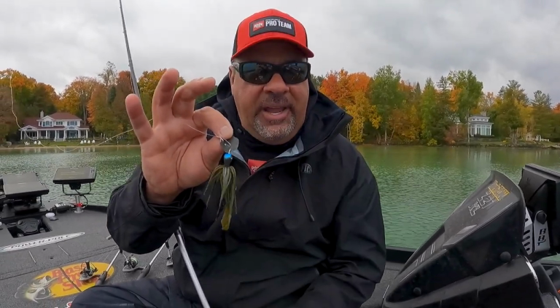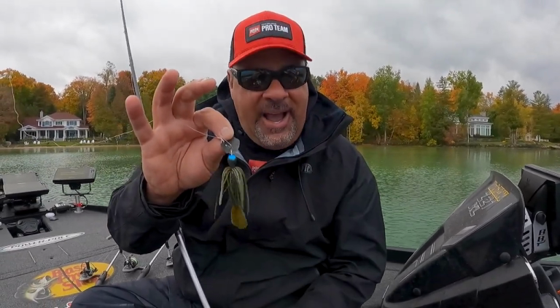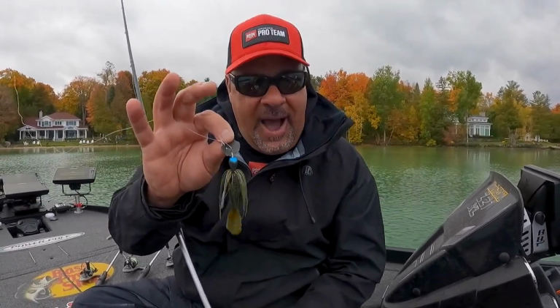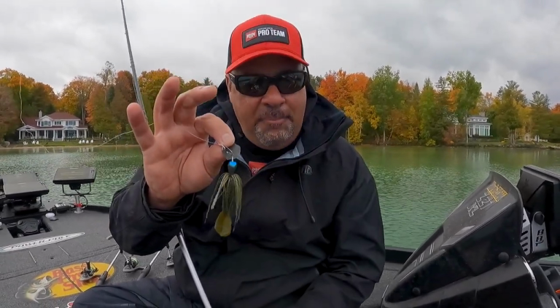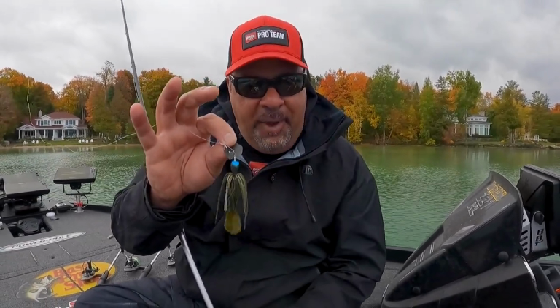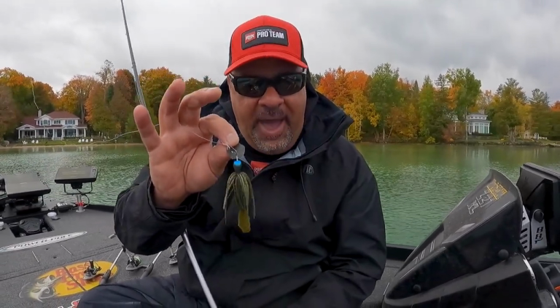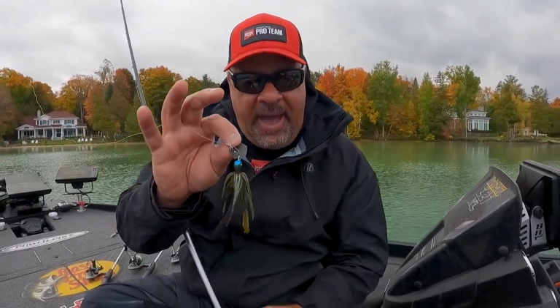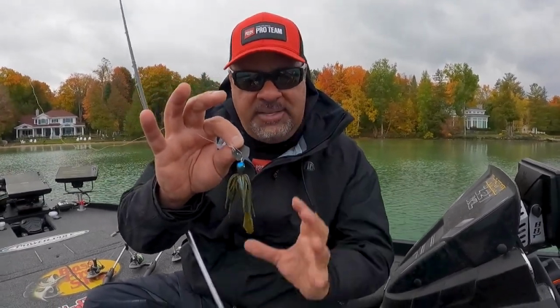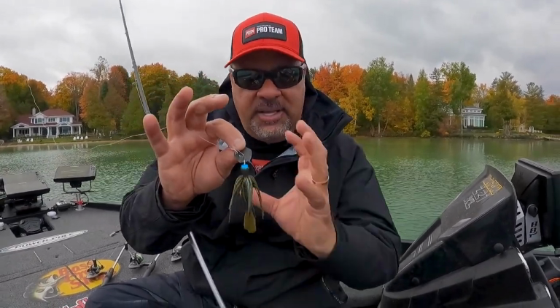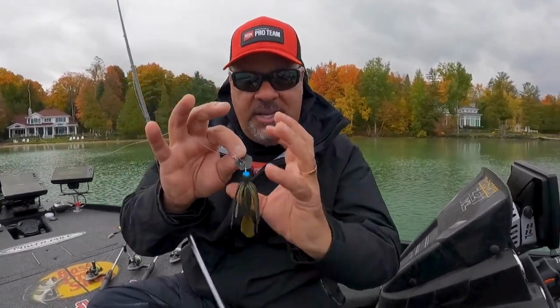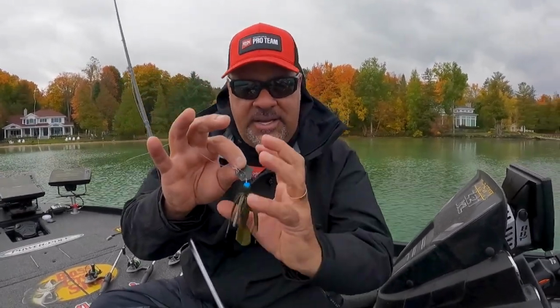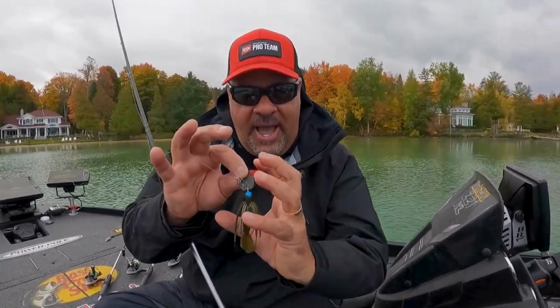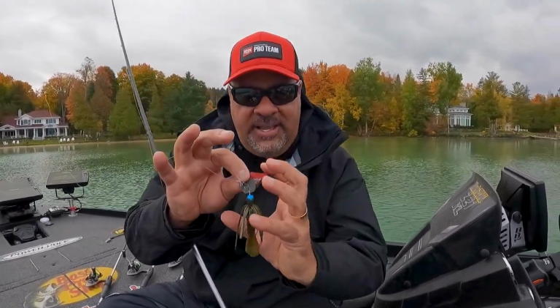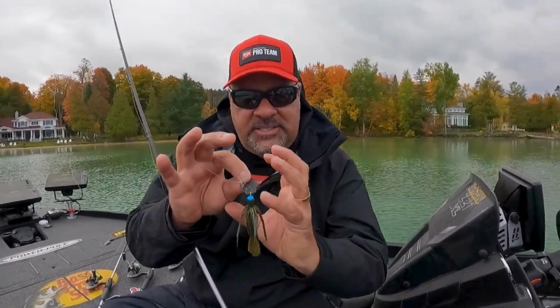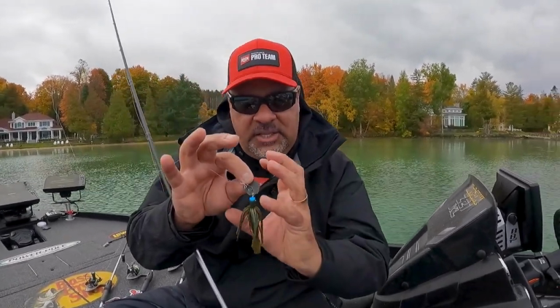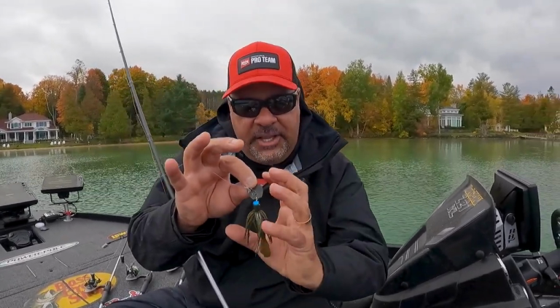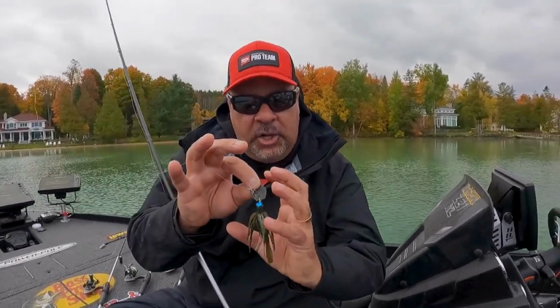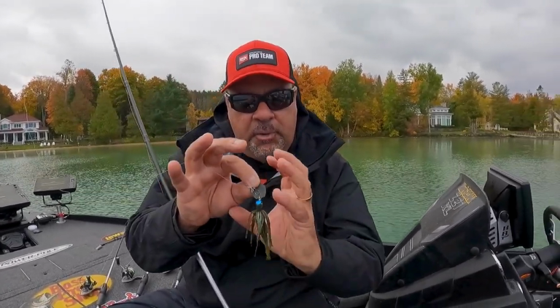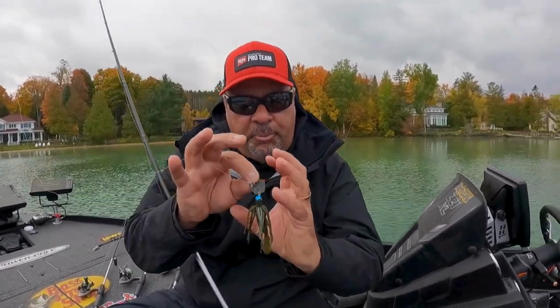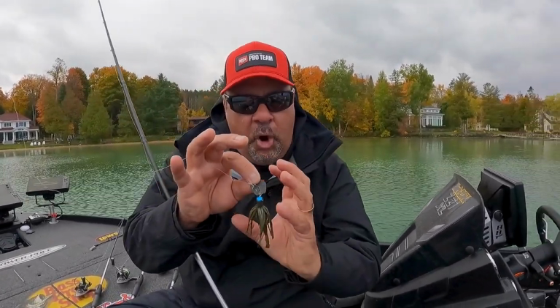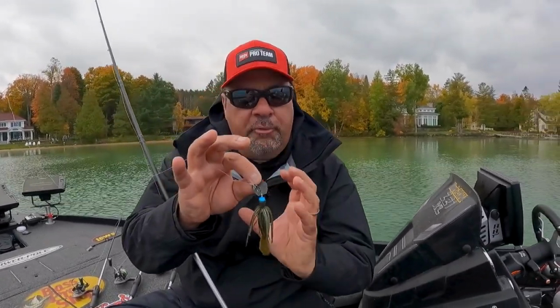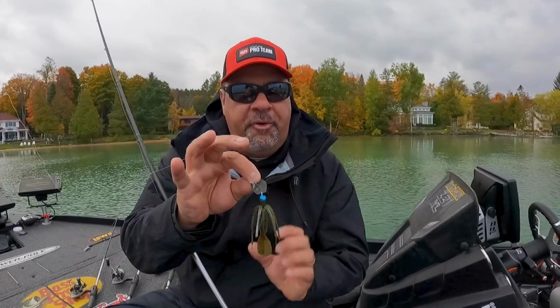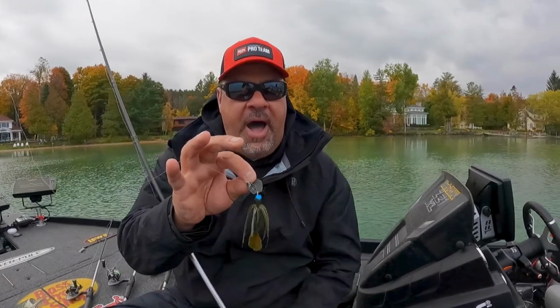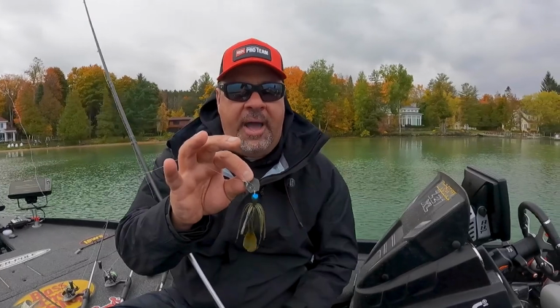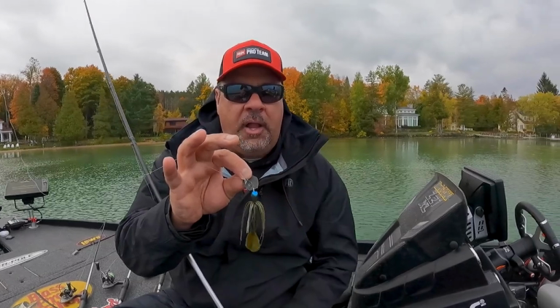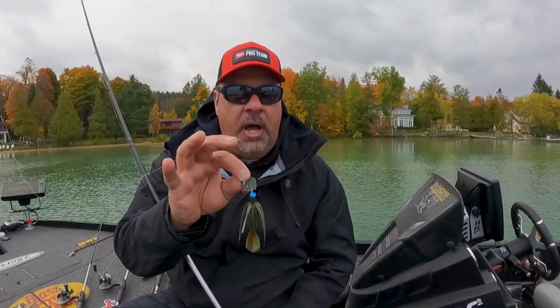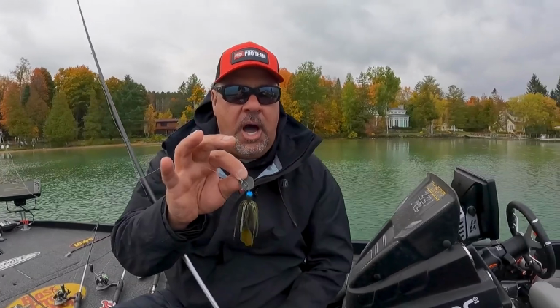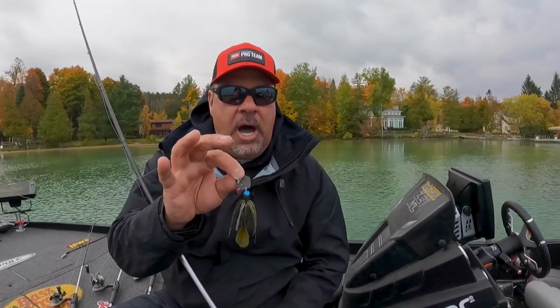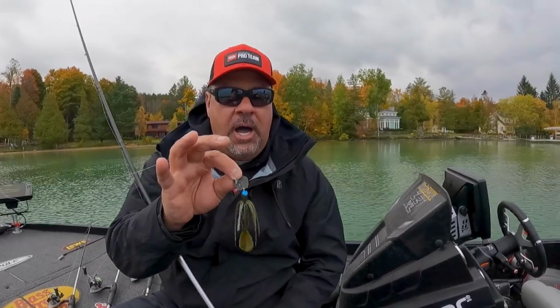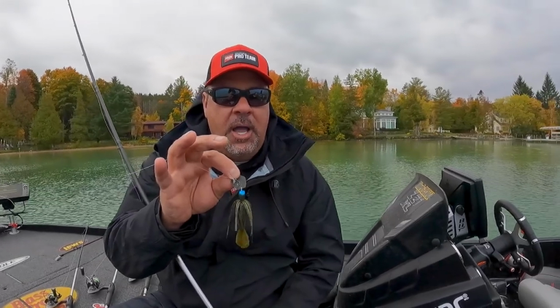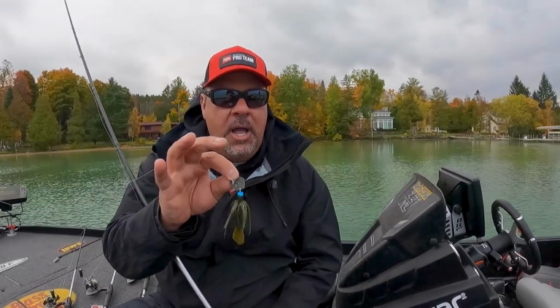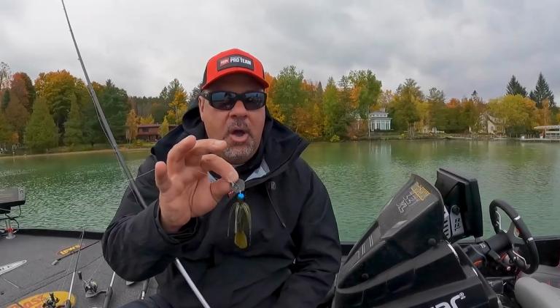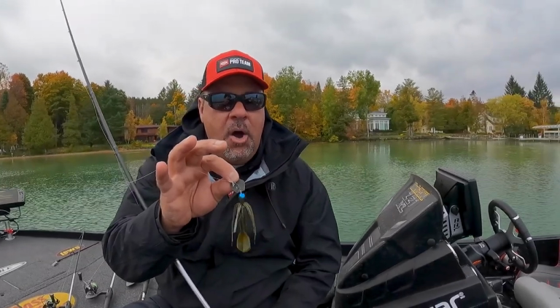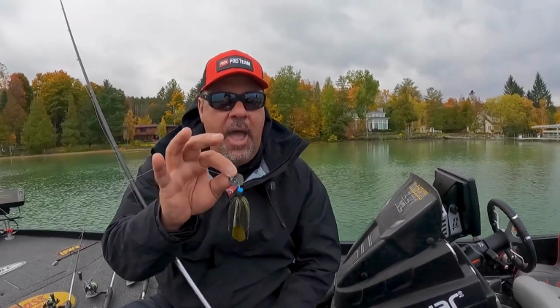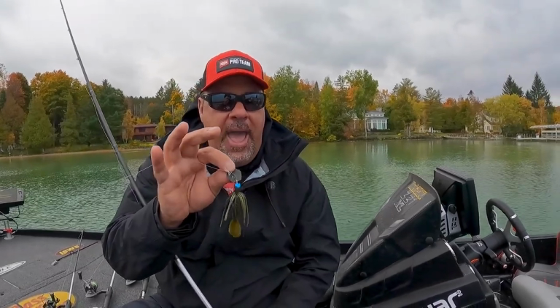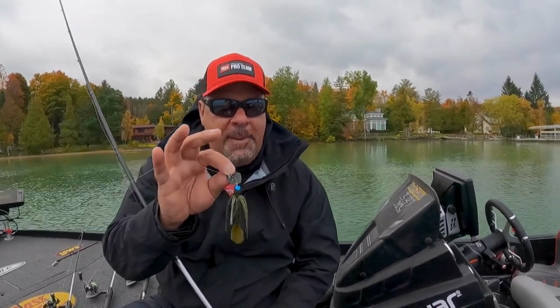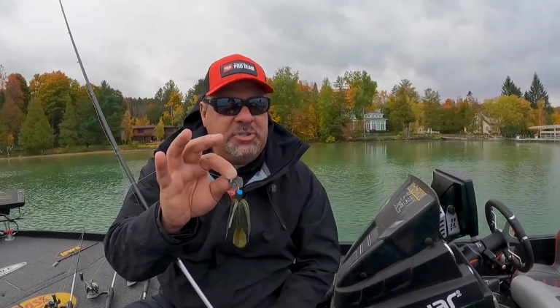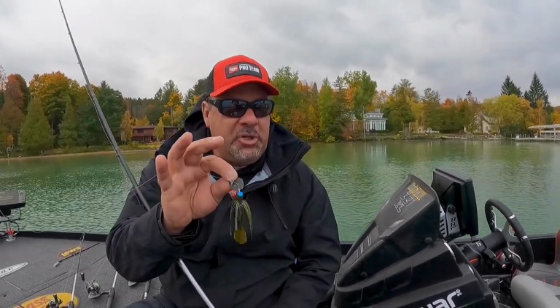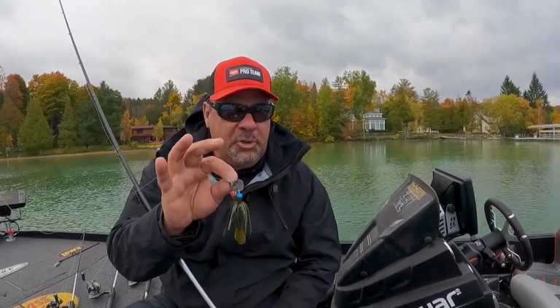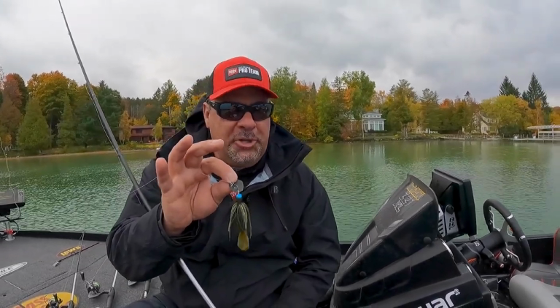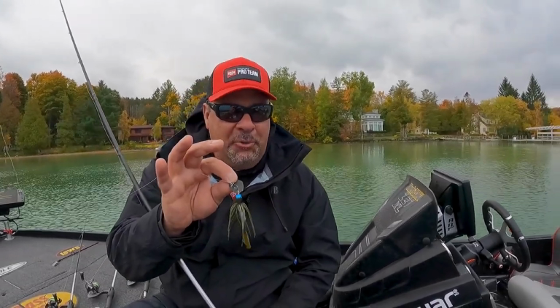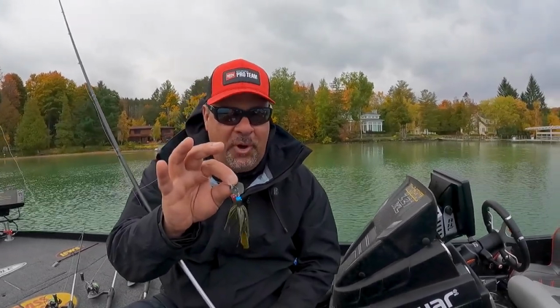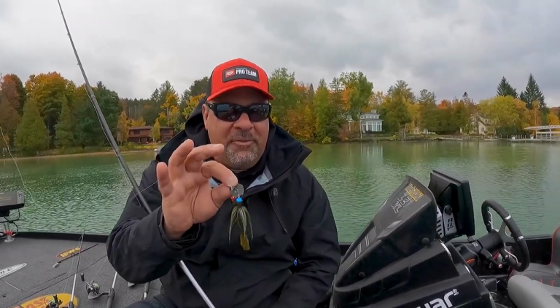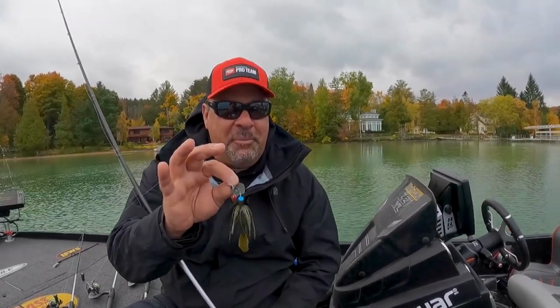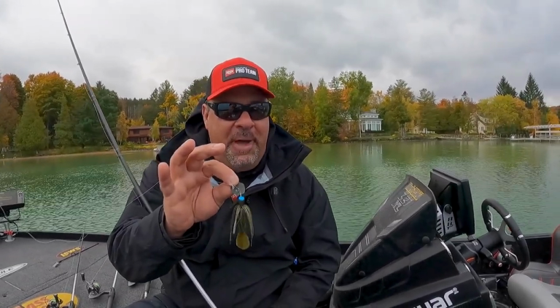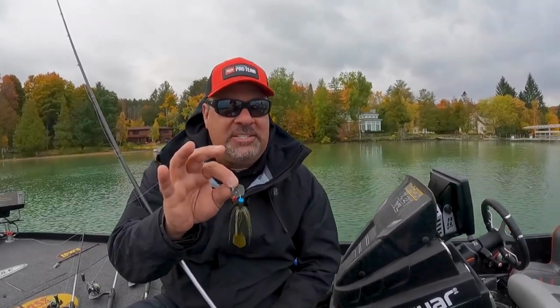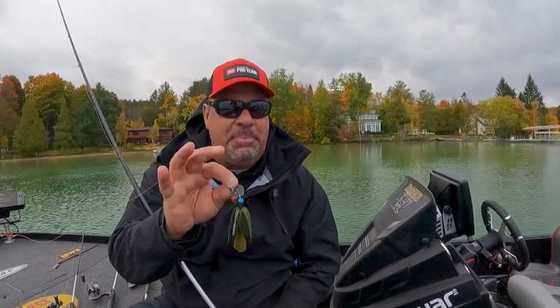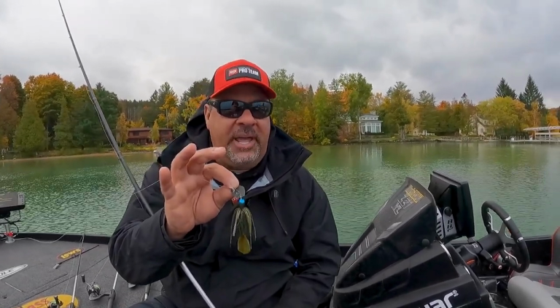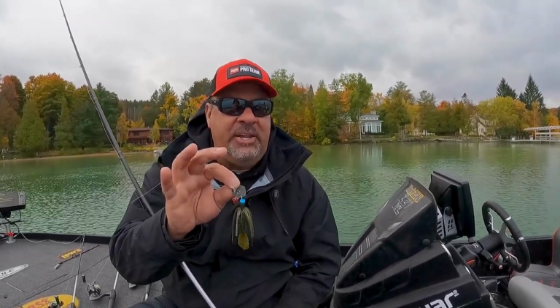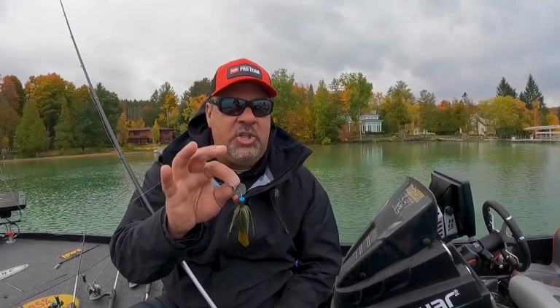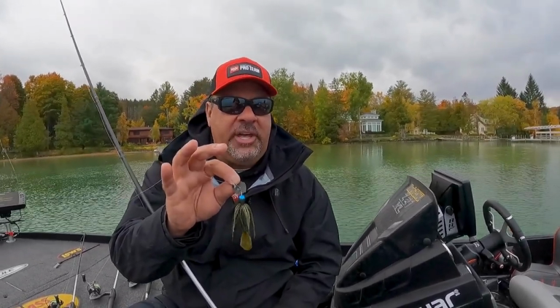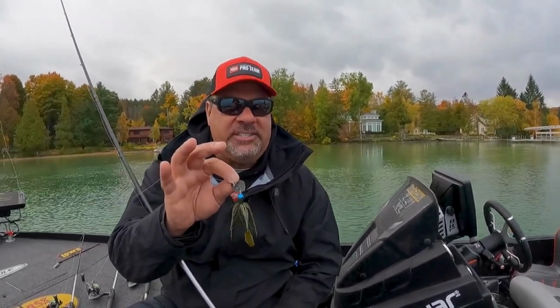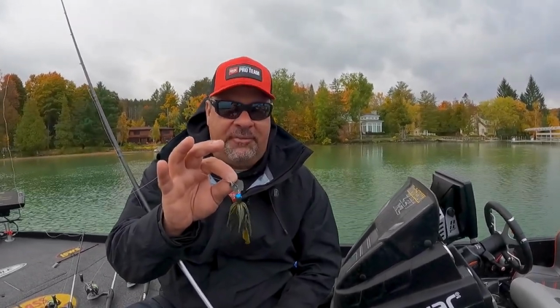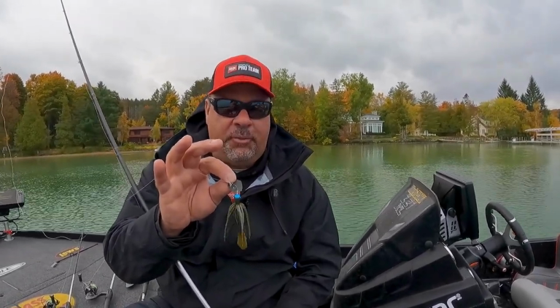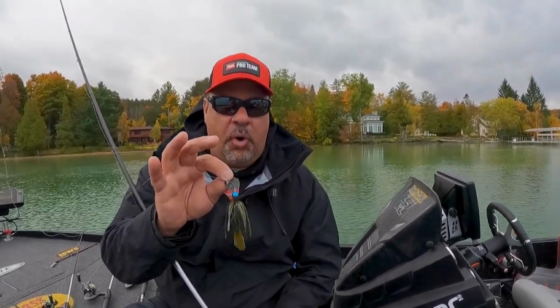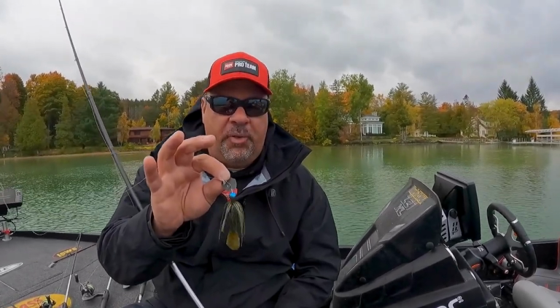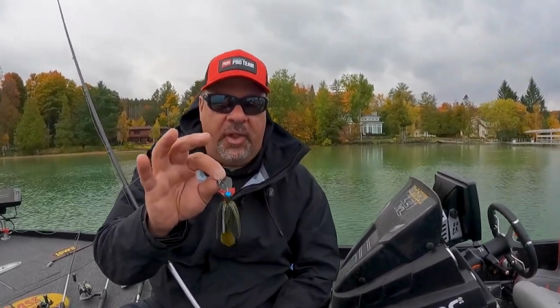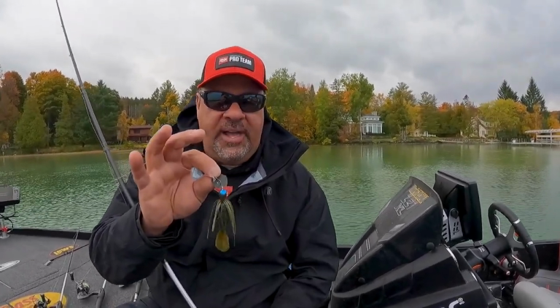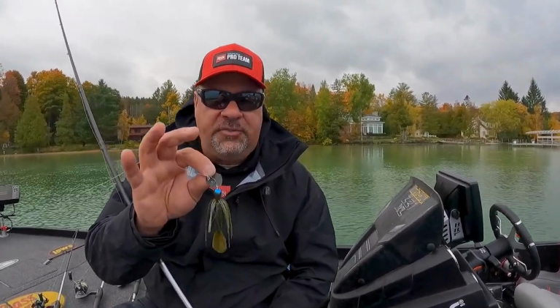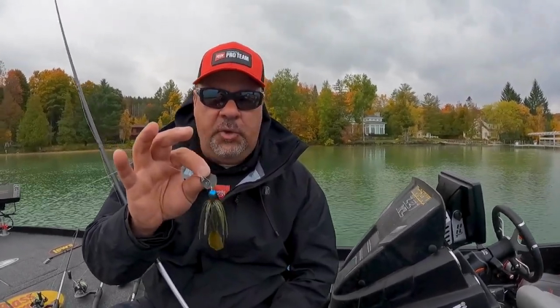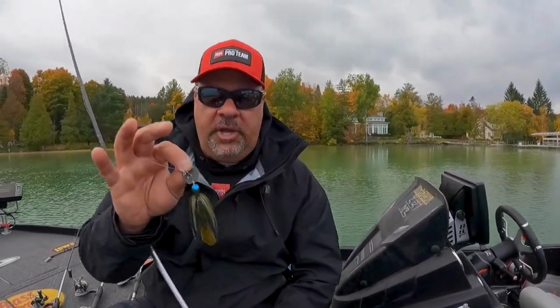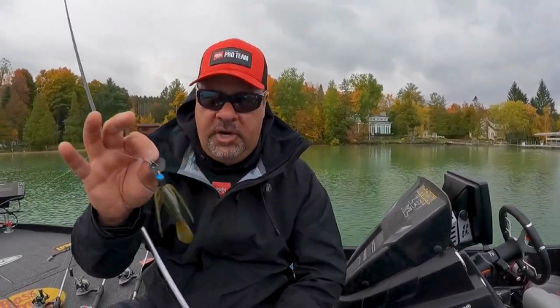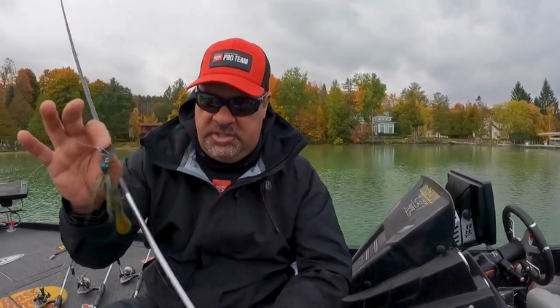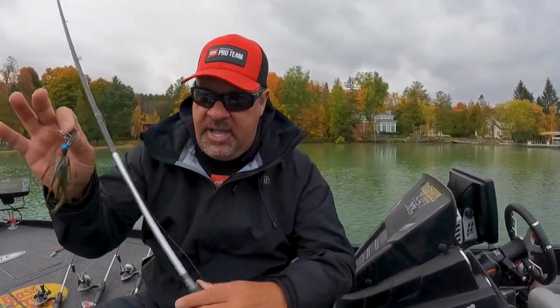Very compact, nice little profile. Absolutely one of the best bladed jigs I've thrown the last few years.